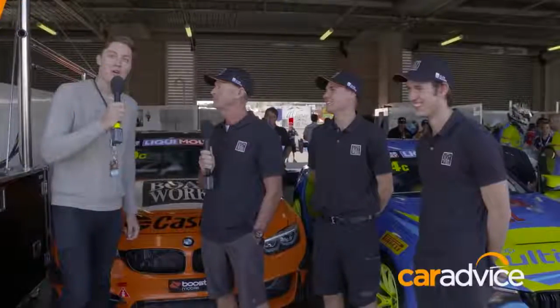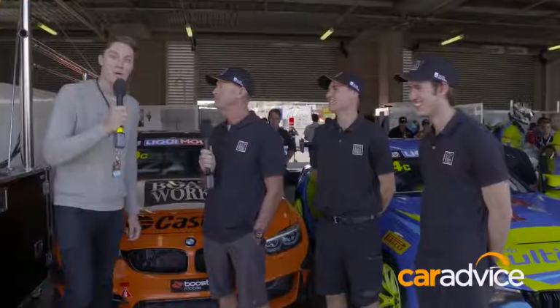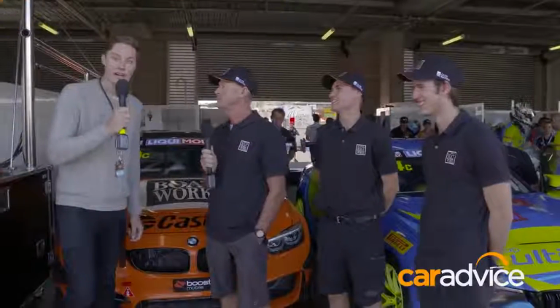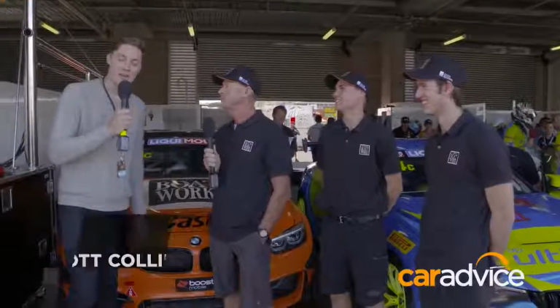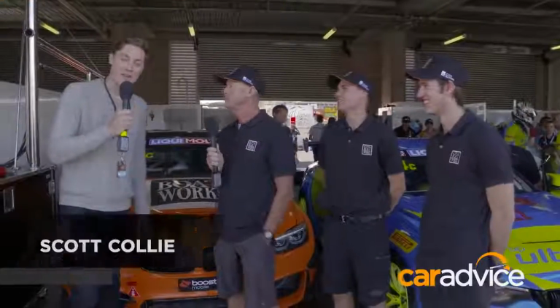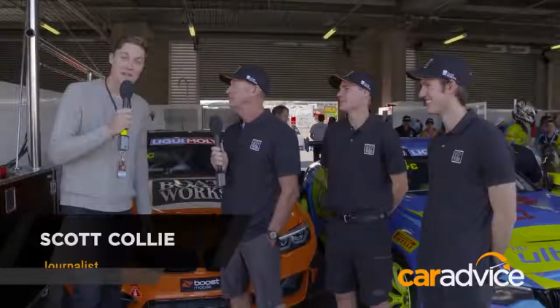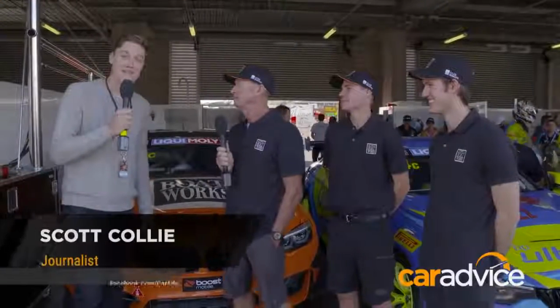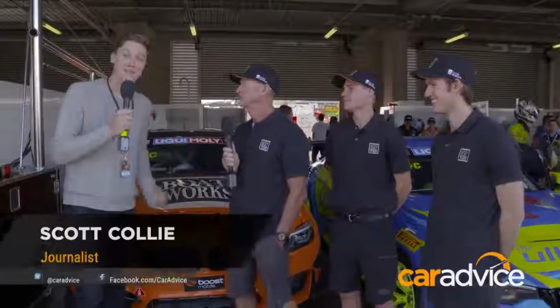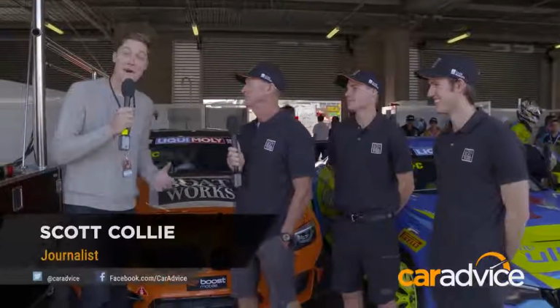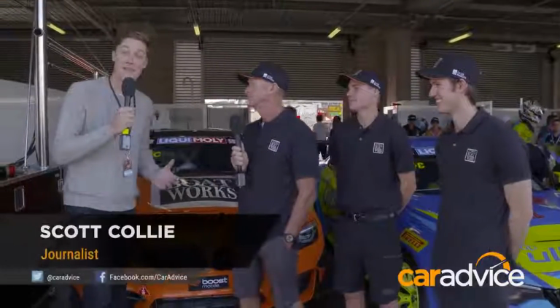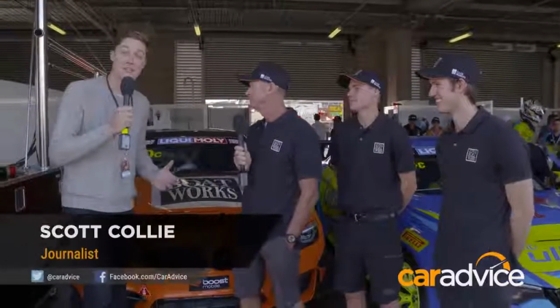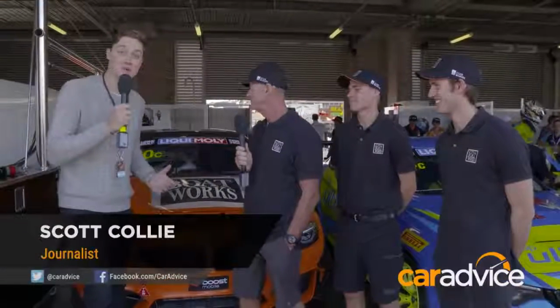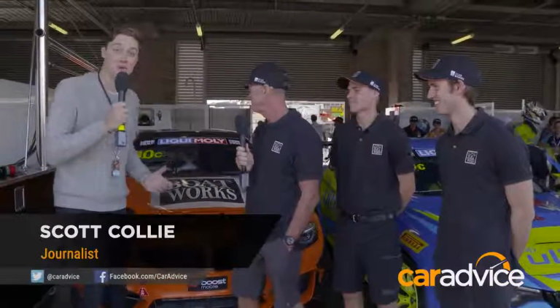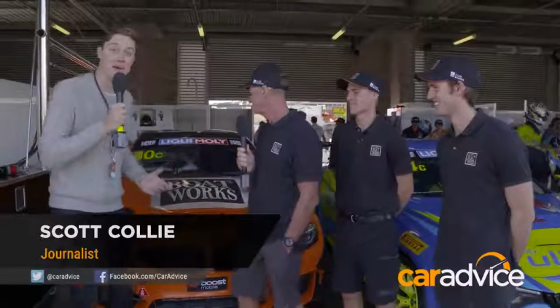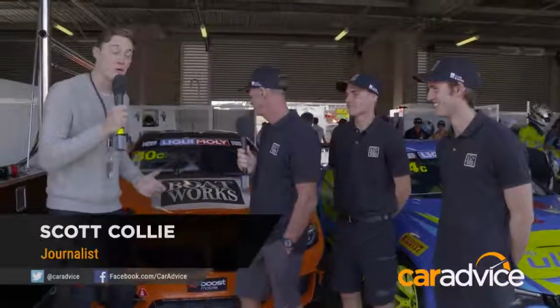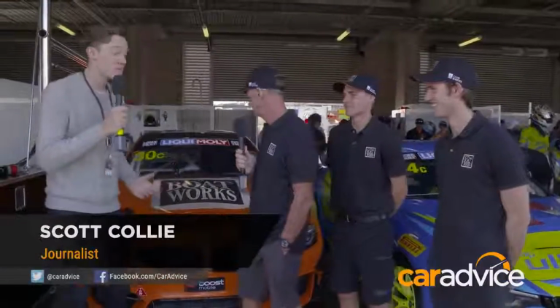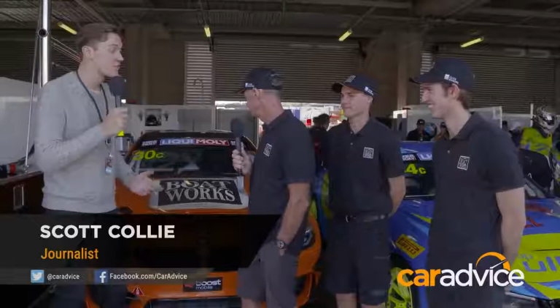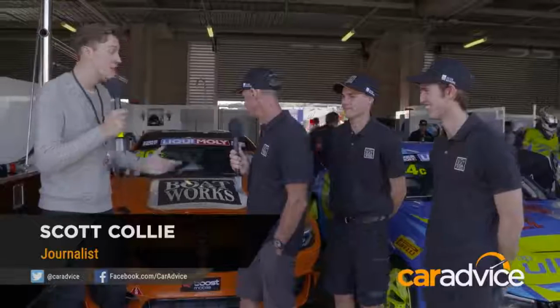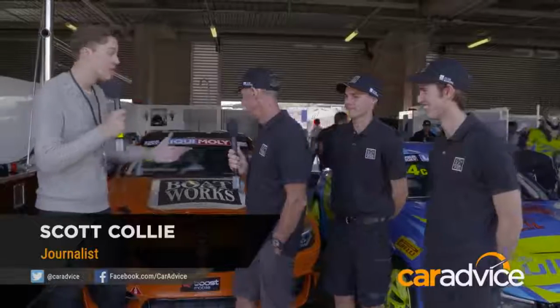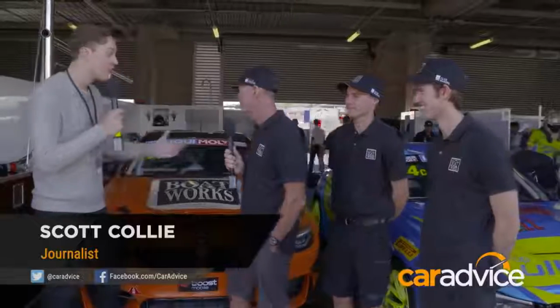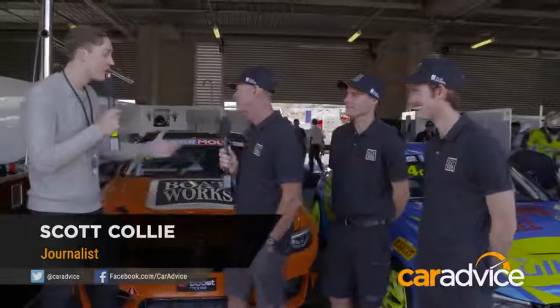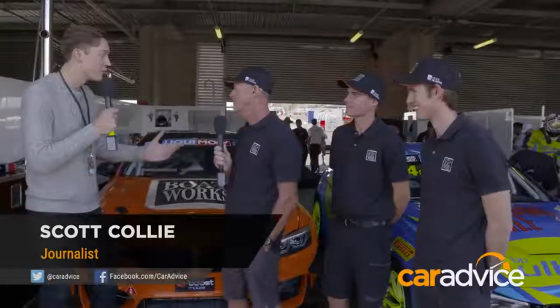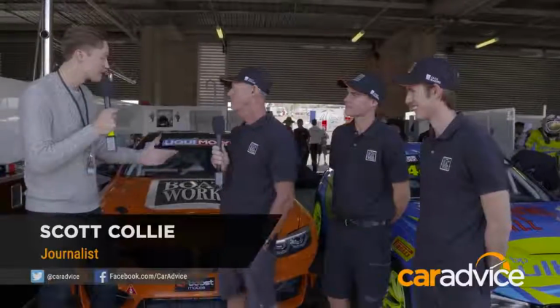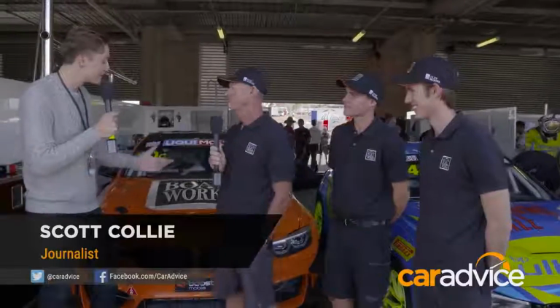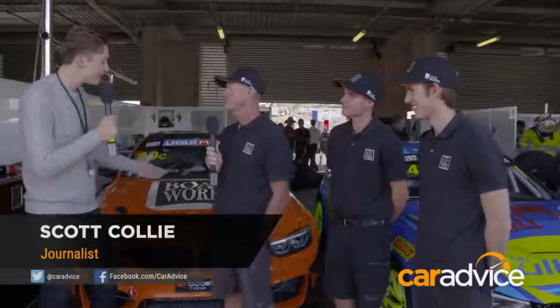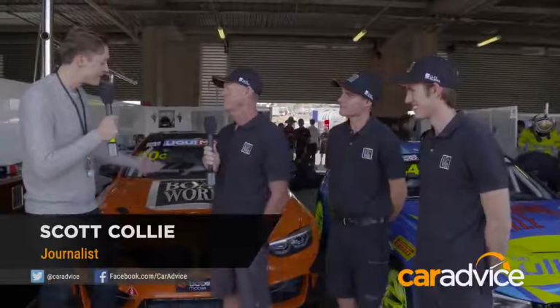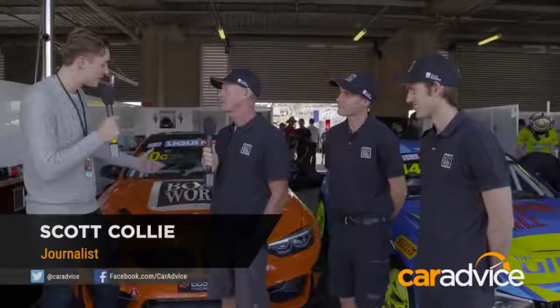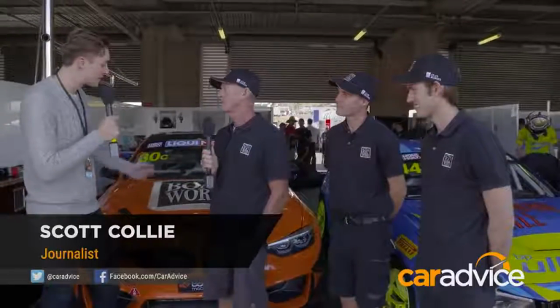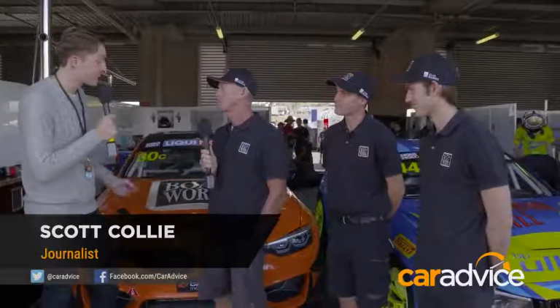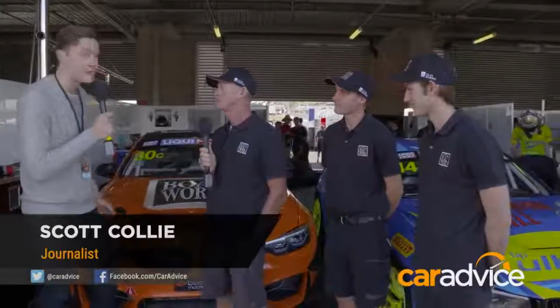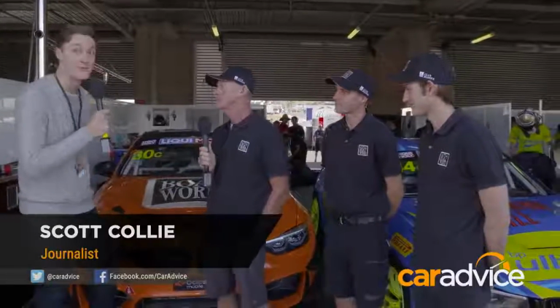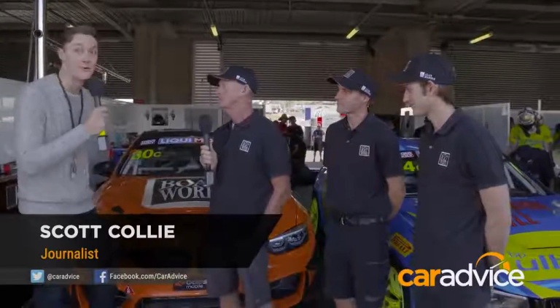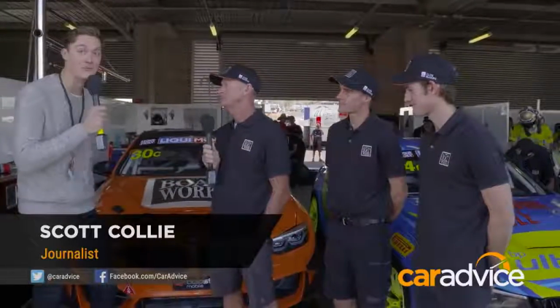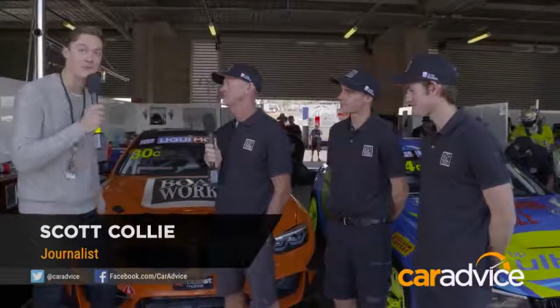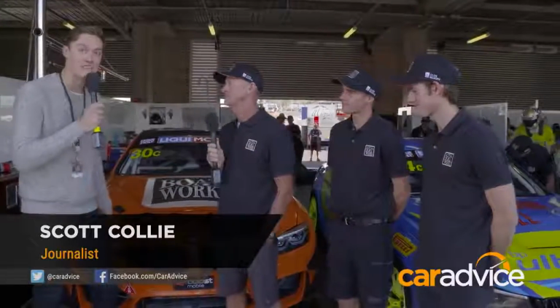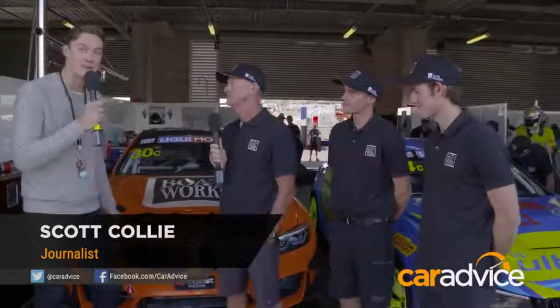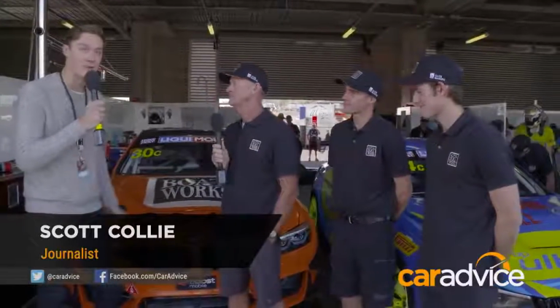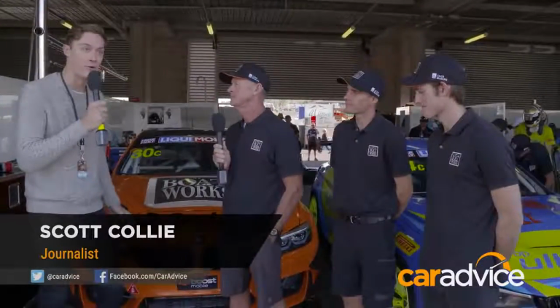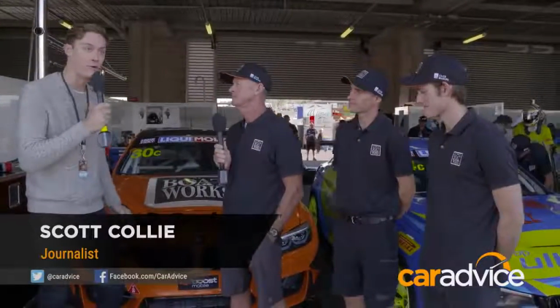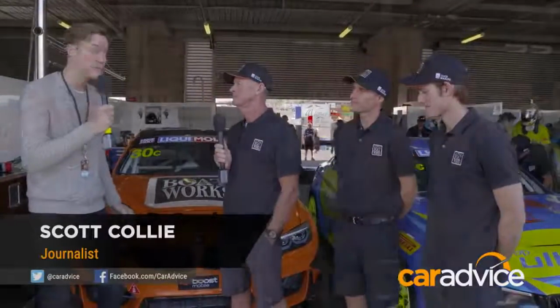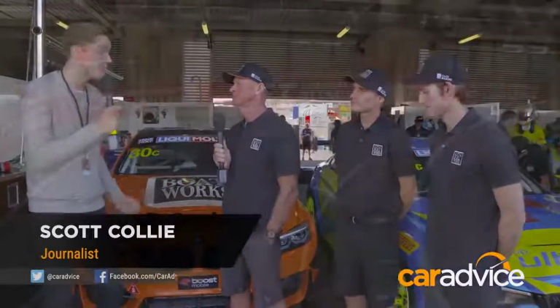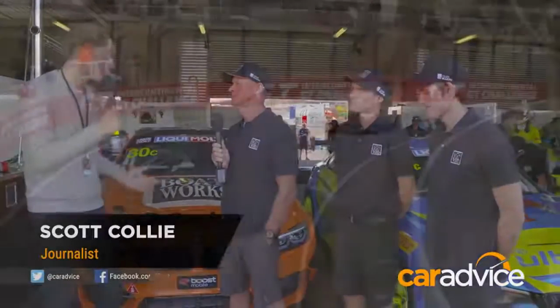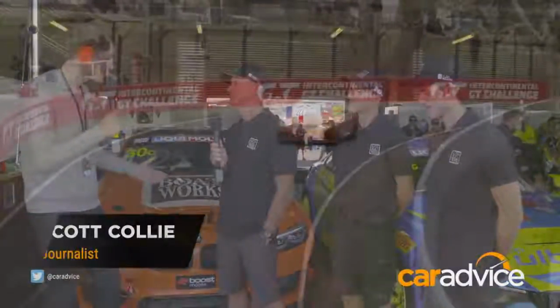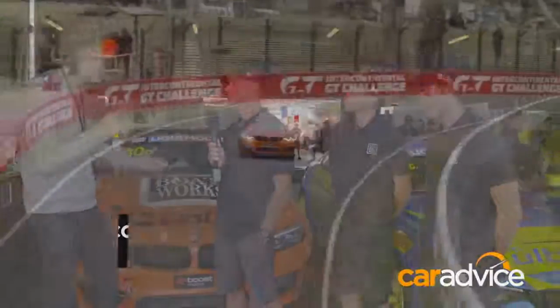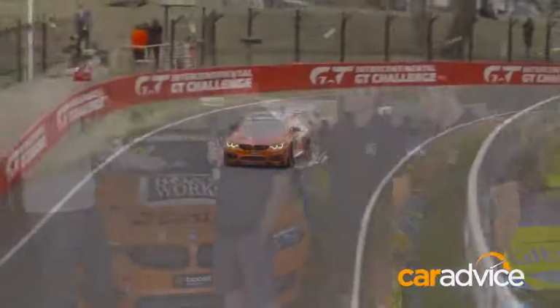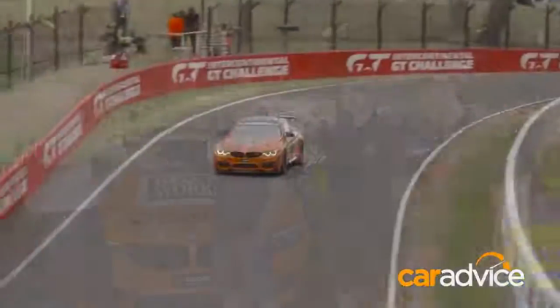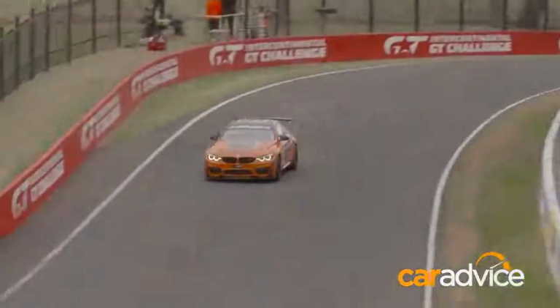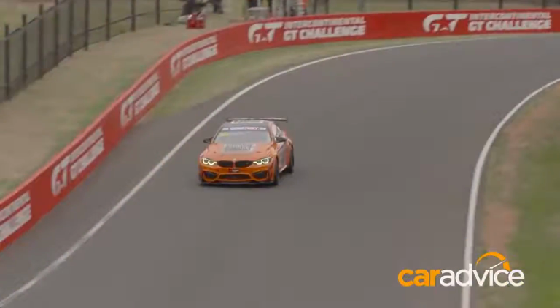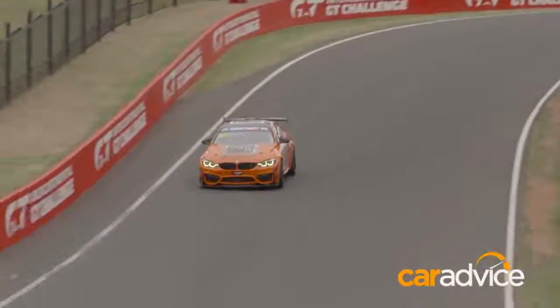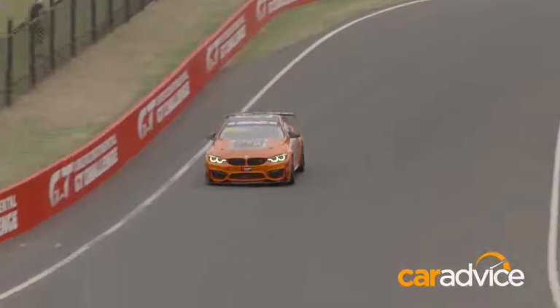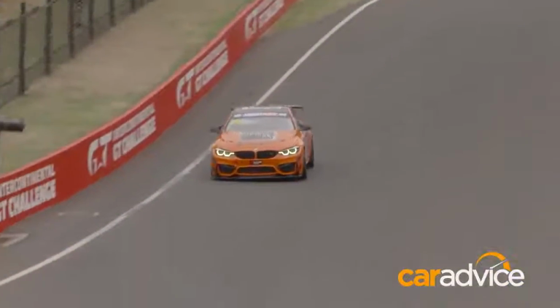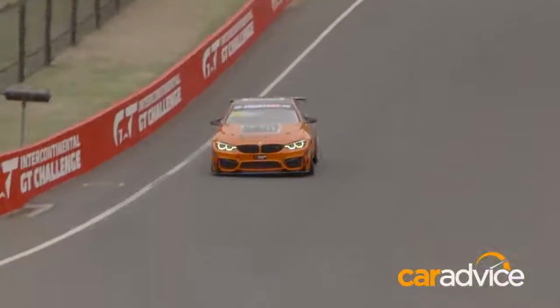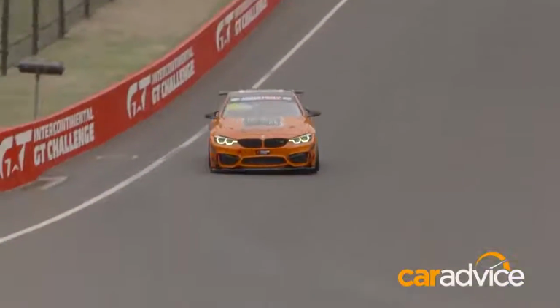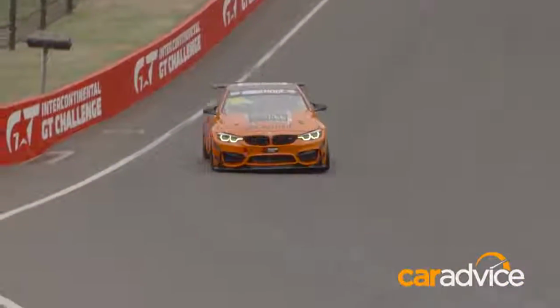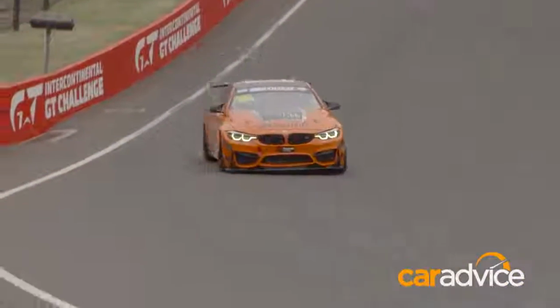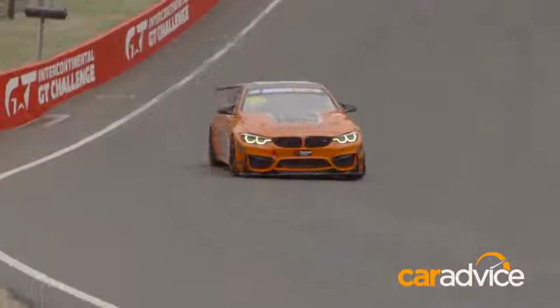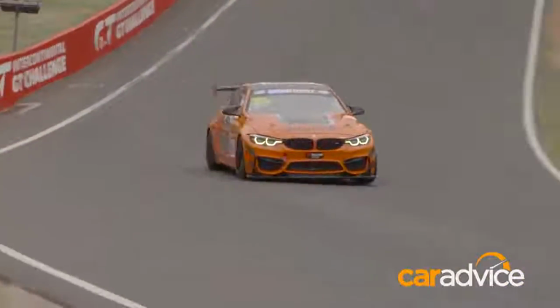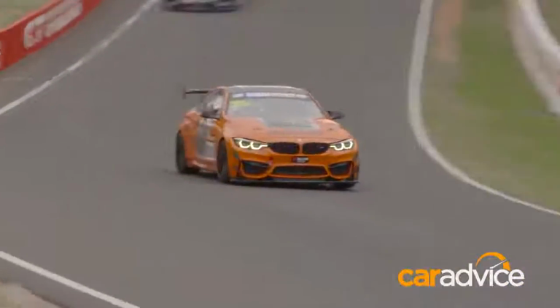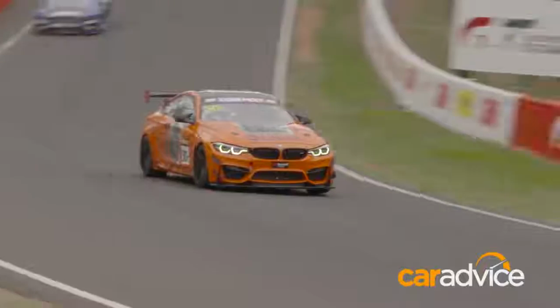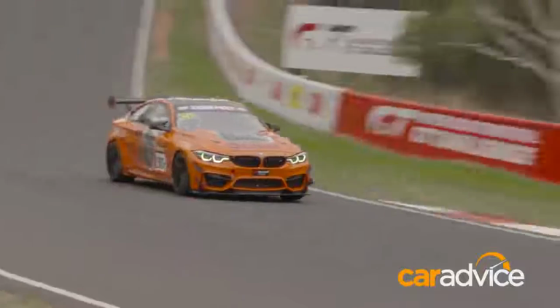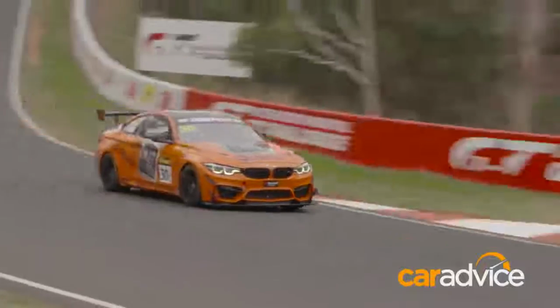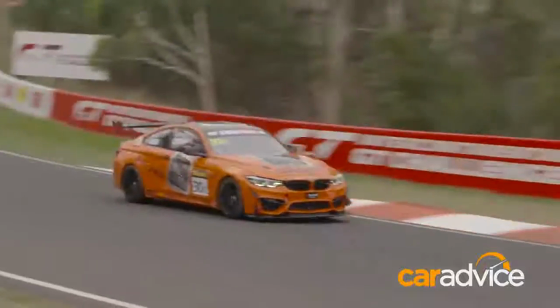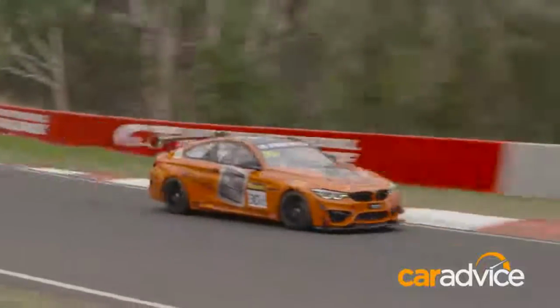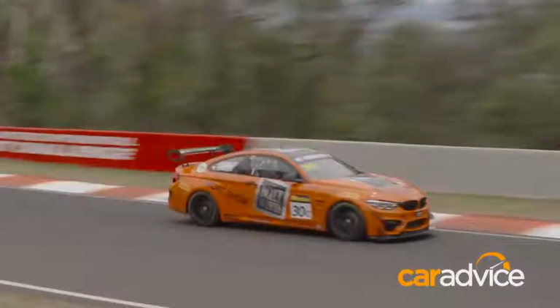We're here in the pits at the Bathurst 12 Hour with Tony Longhurst and the BMW M4 GT4. This is the first time this car has been run in Australia. Tony, tell us a bit about it, please.